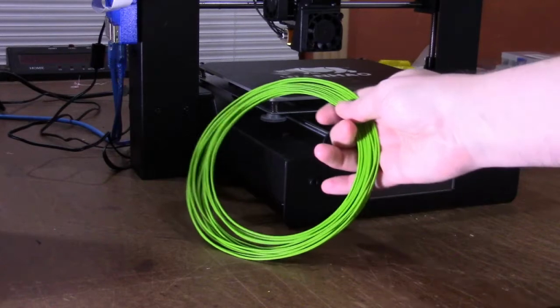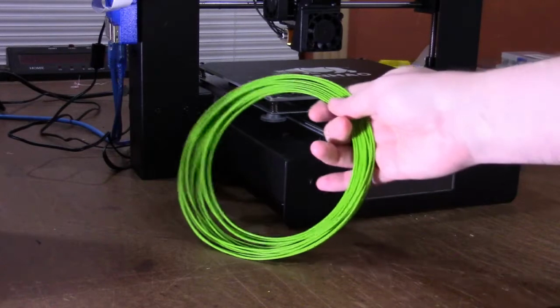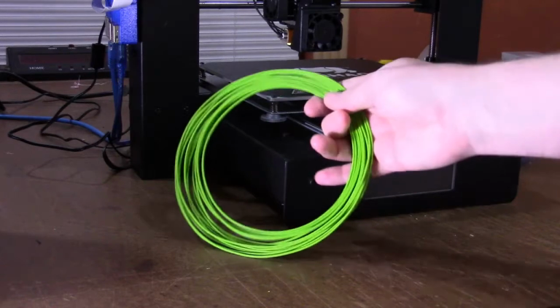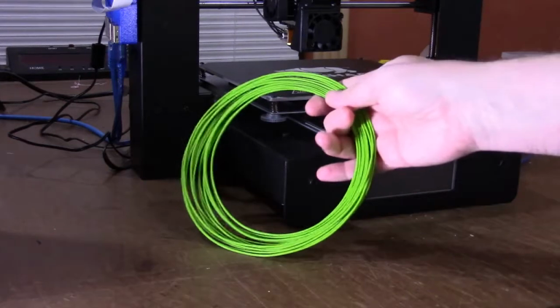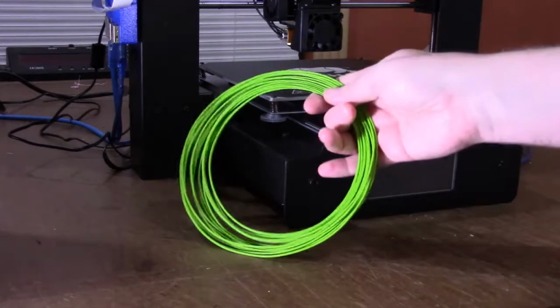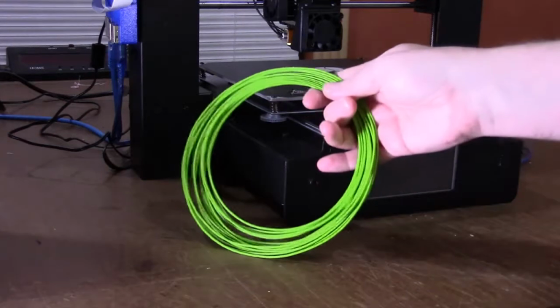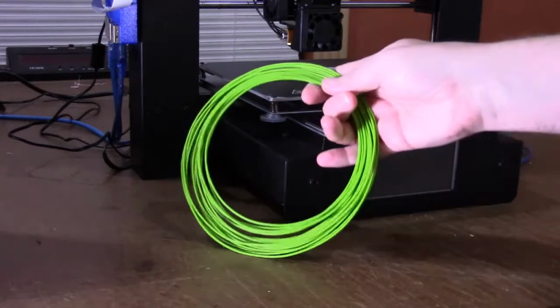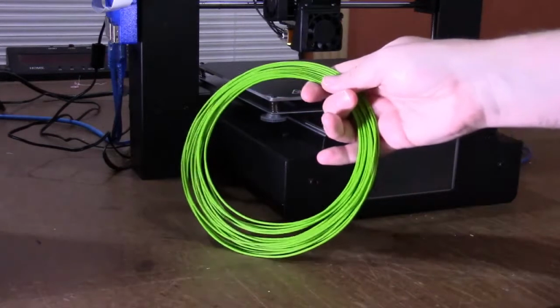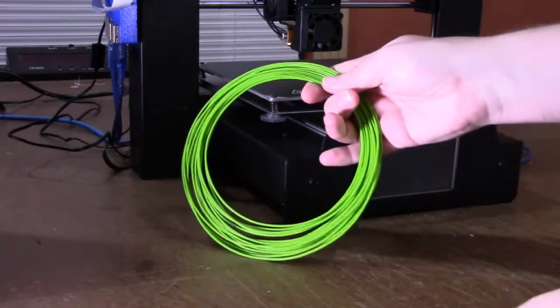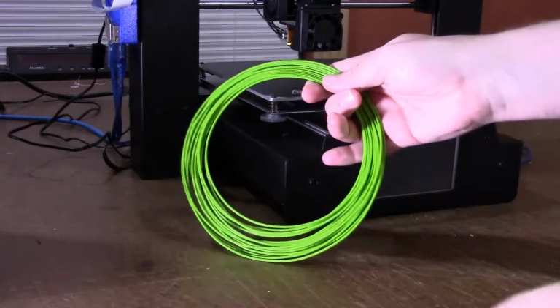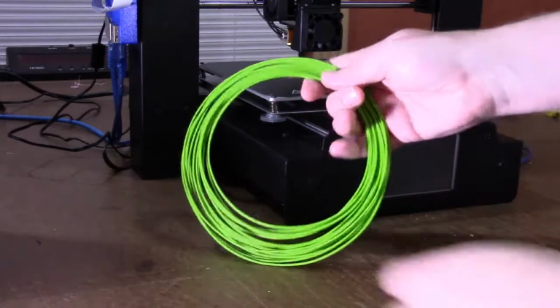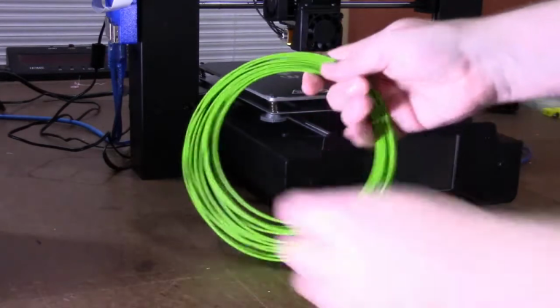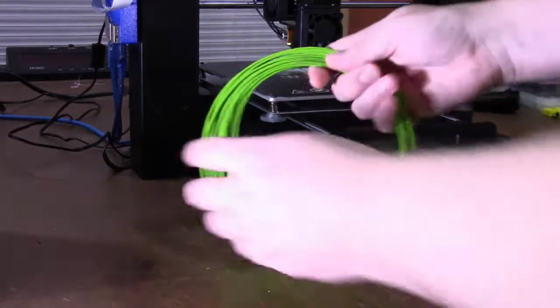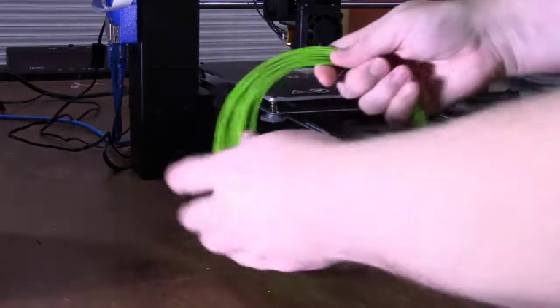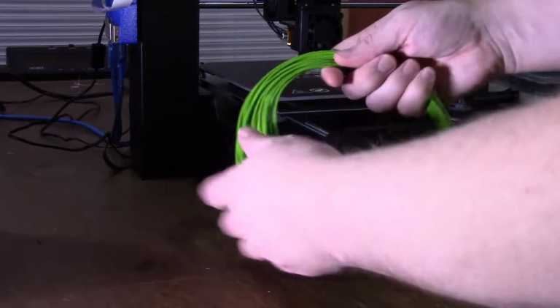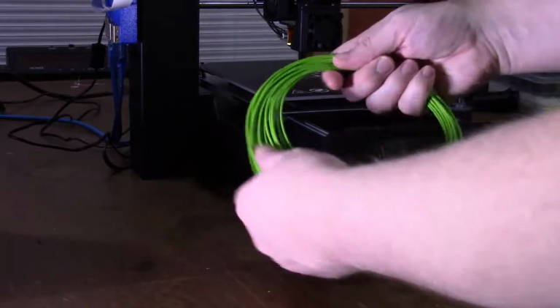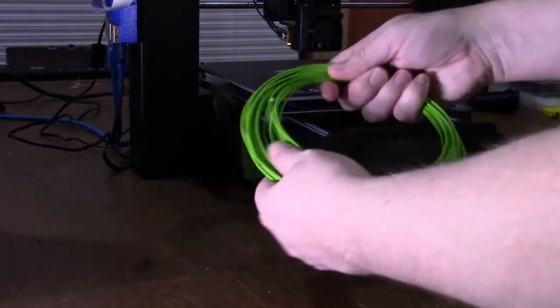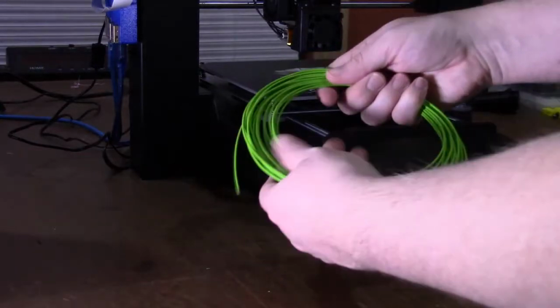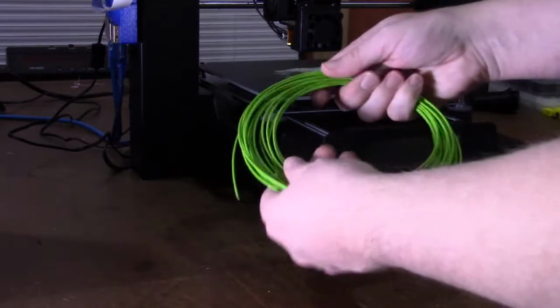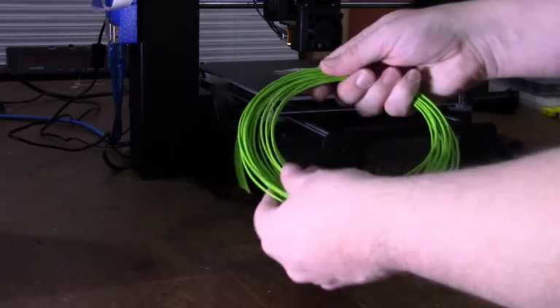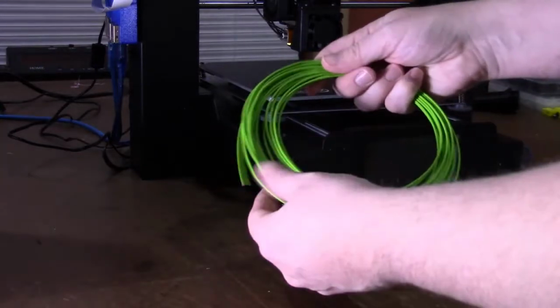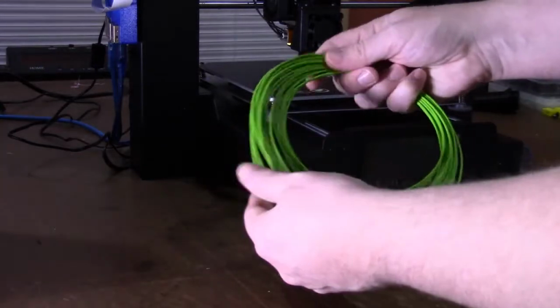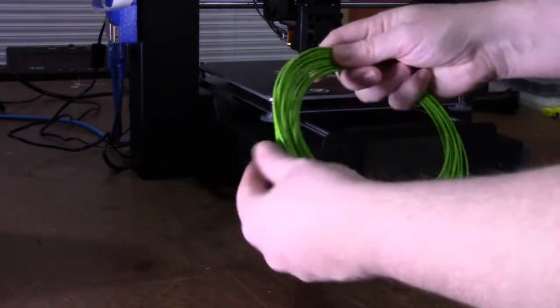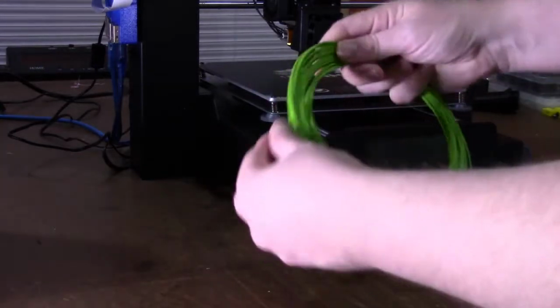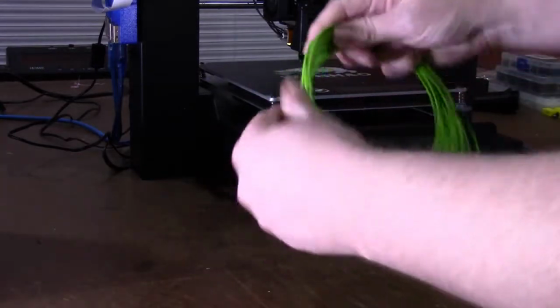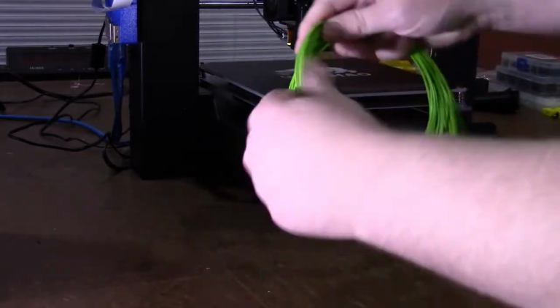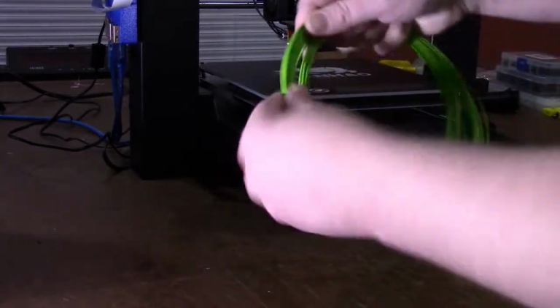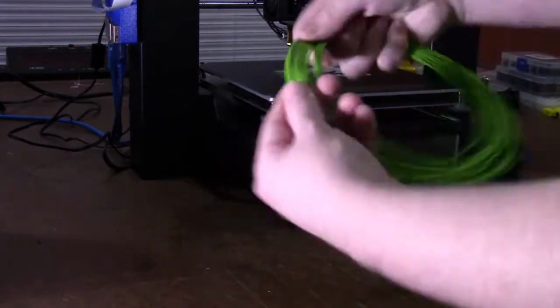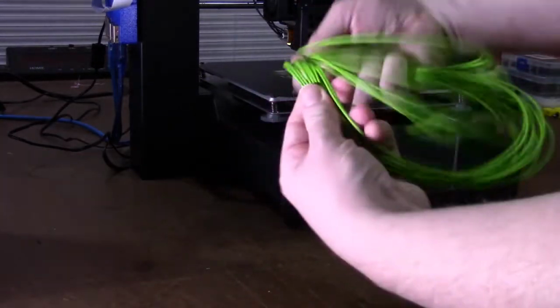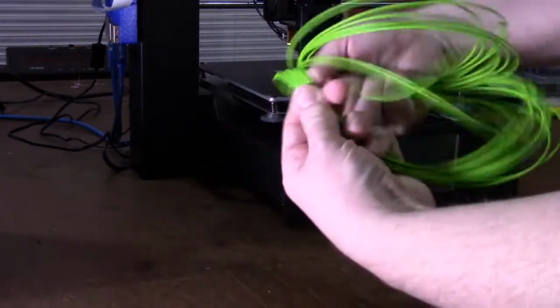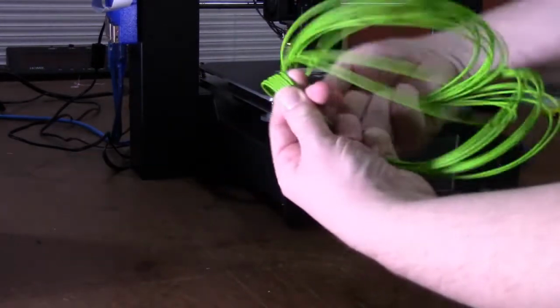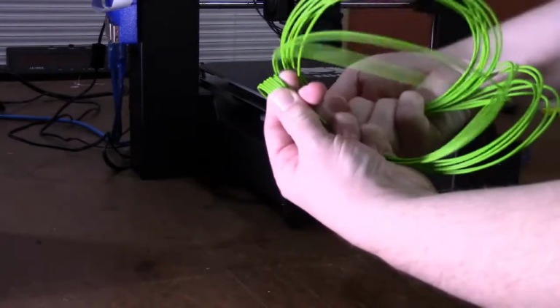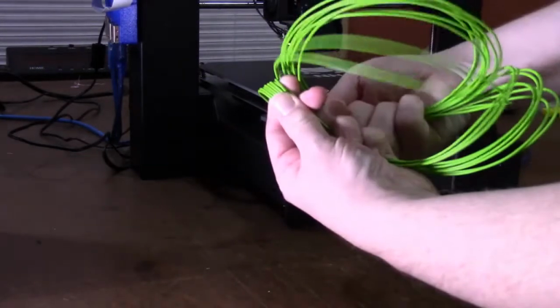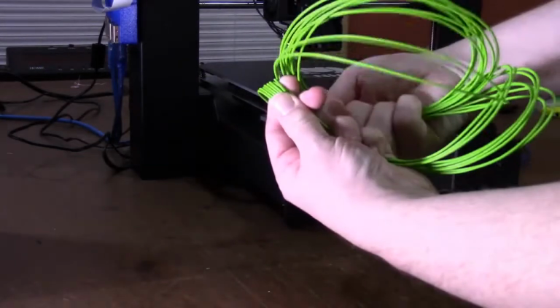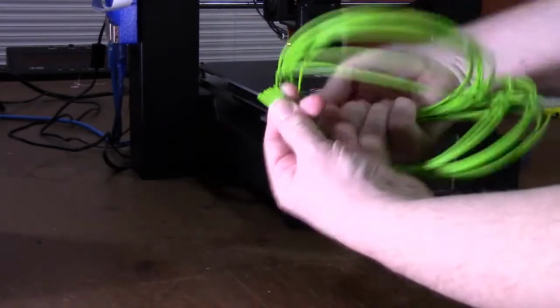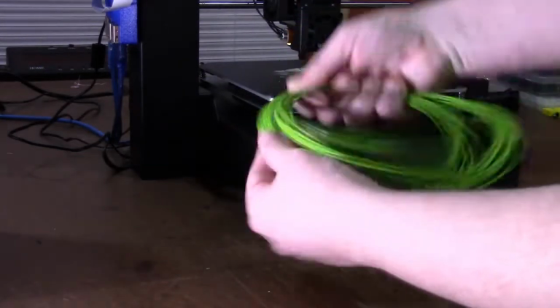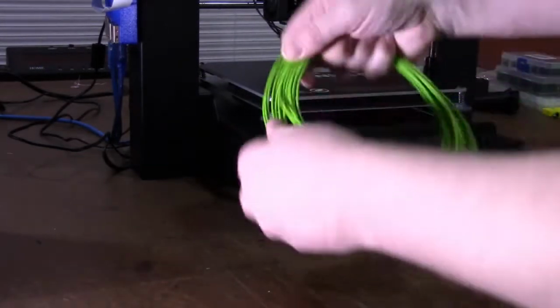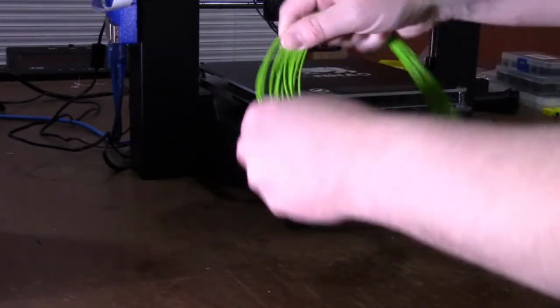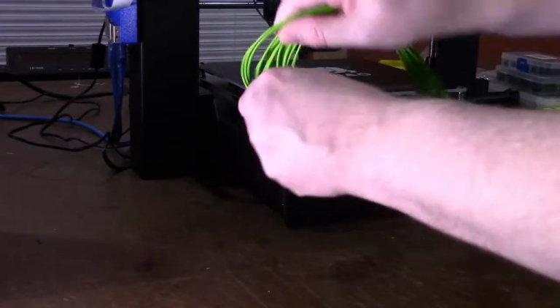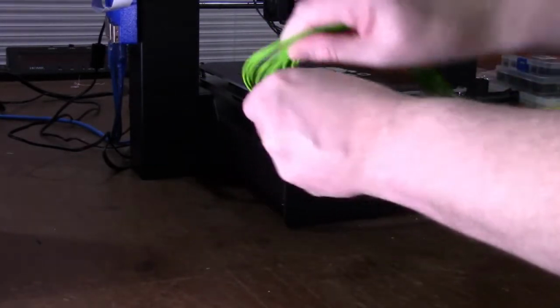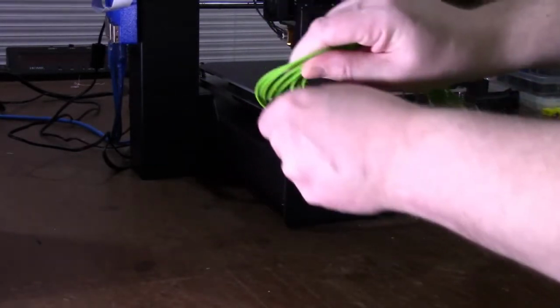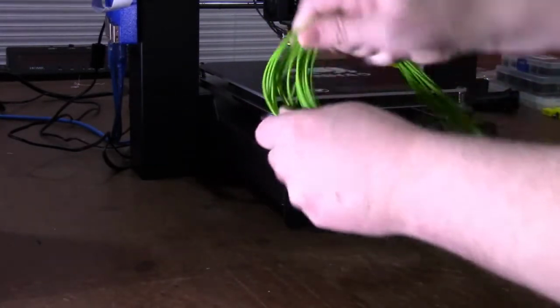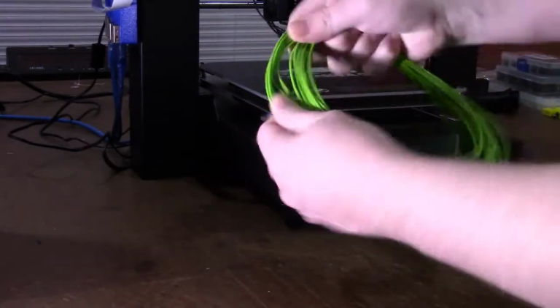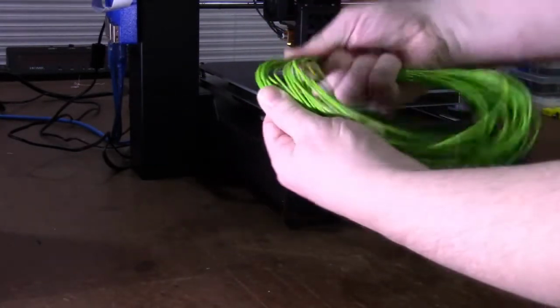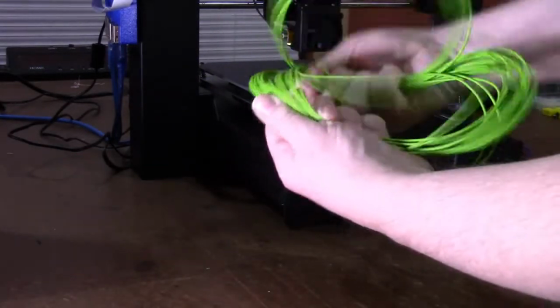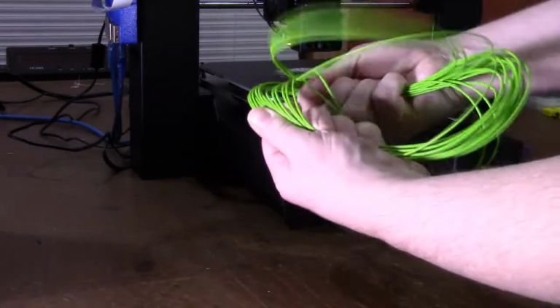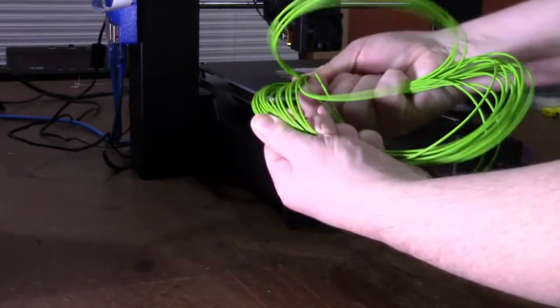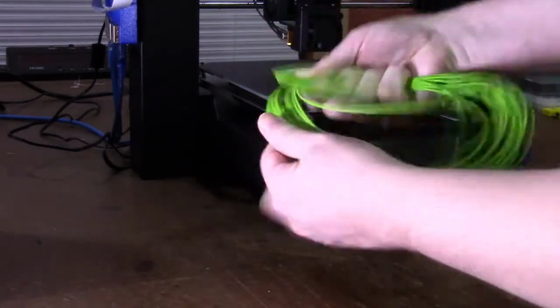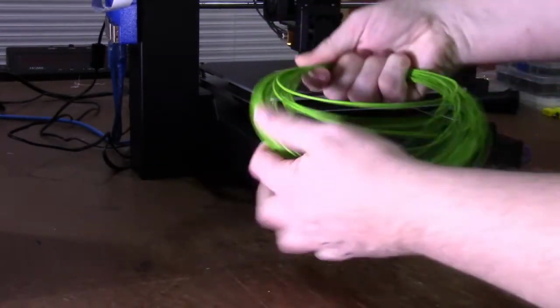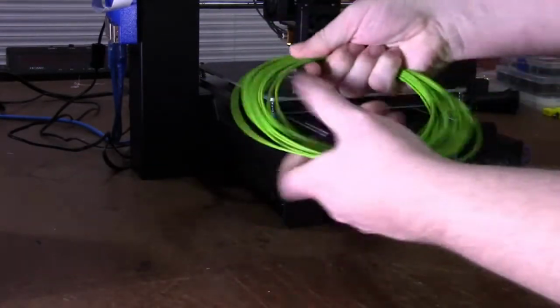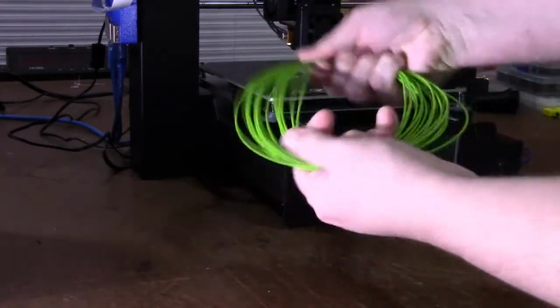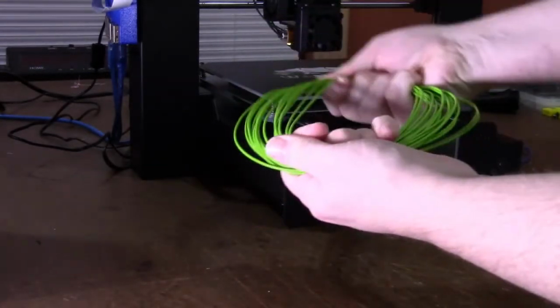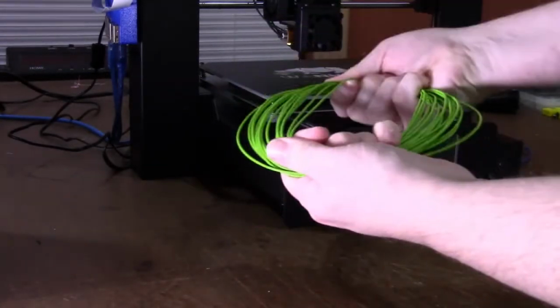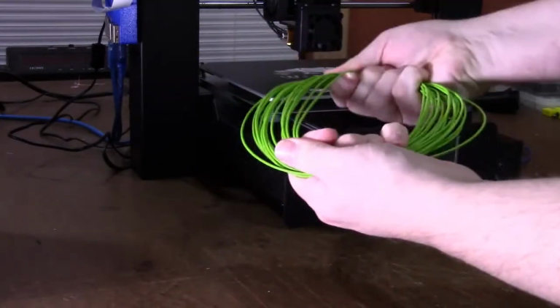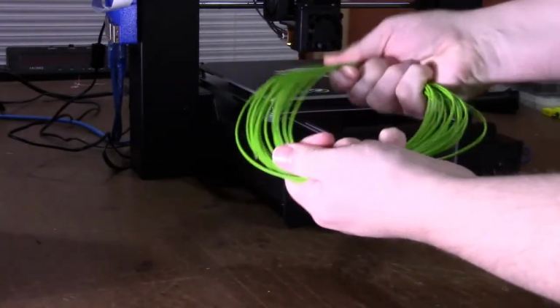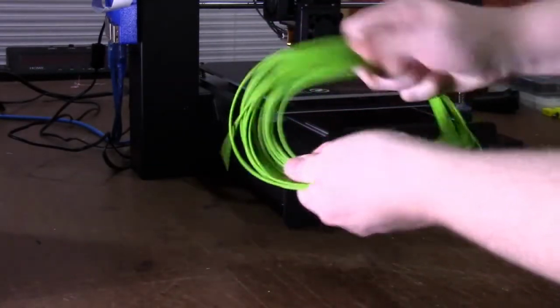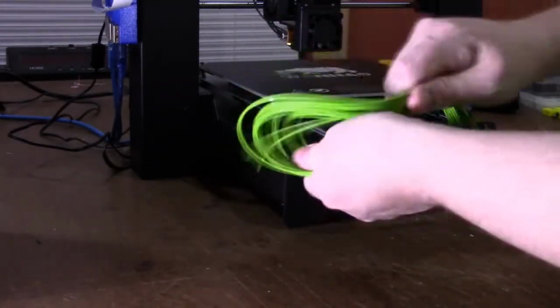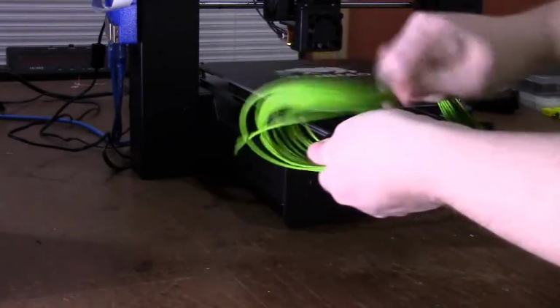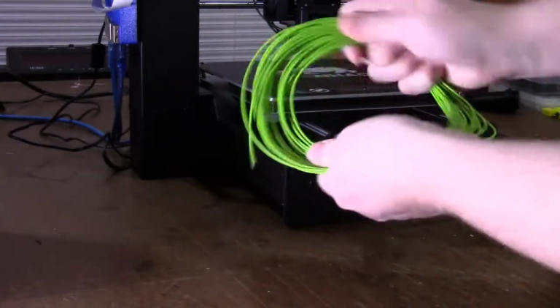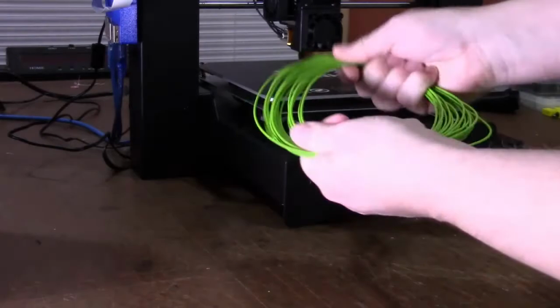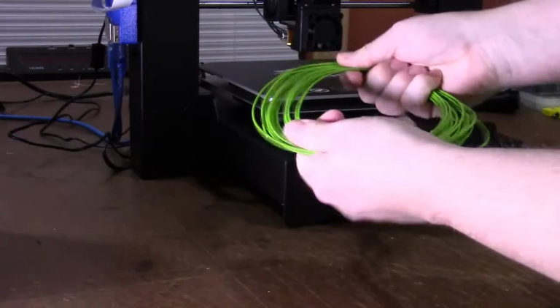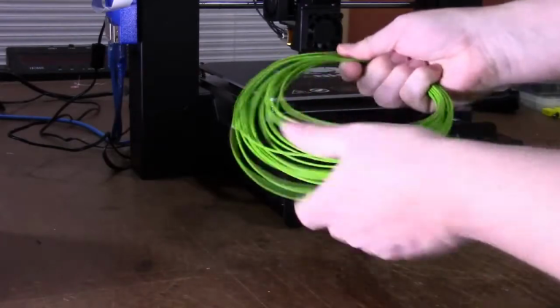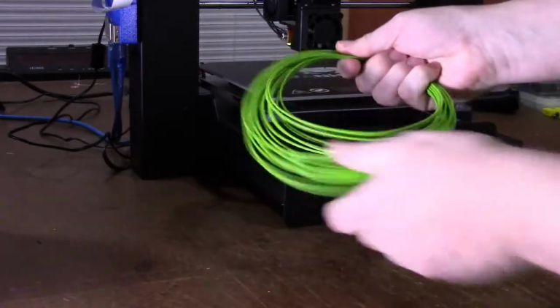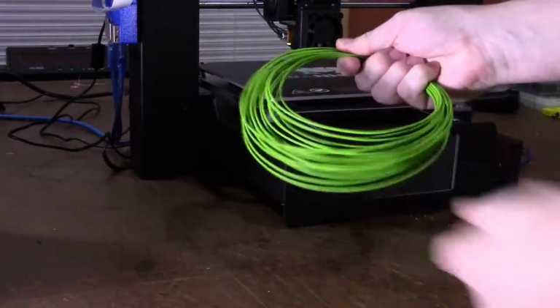This is a filament test of Orbitek Soft PLA. It's a flexible filament, as you can see, and we'll go ahead and give that a test.